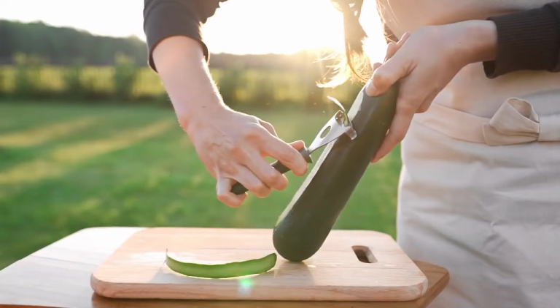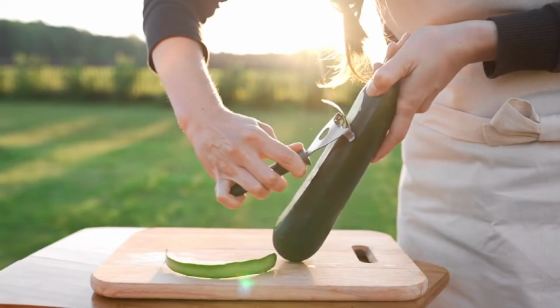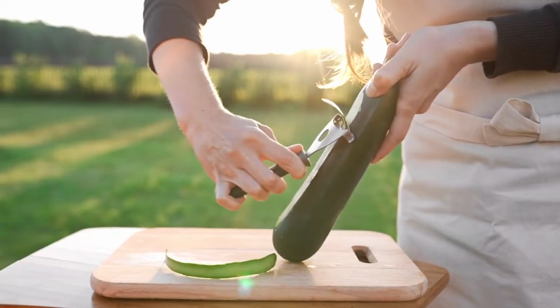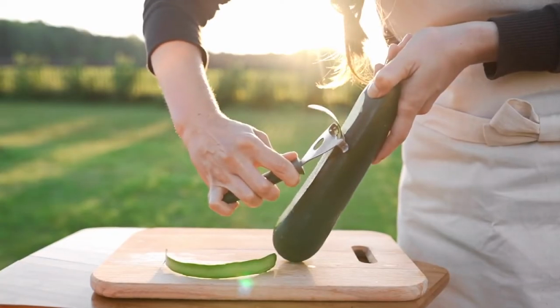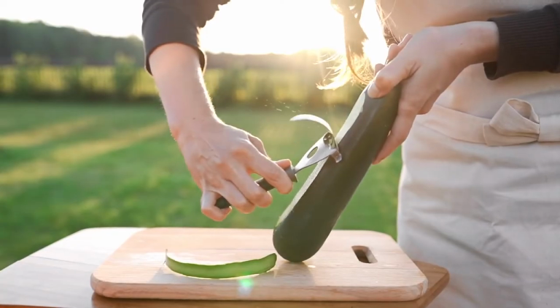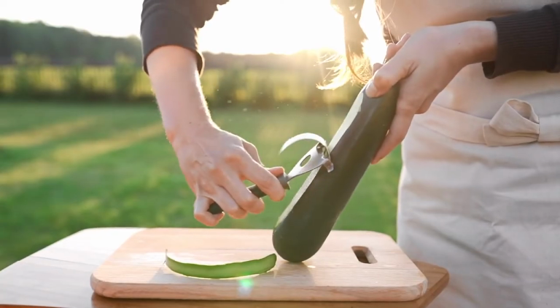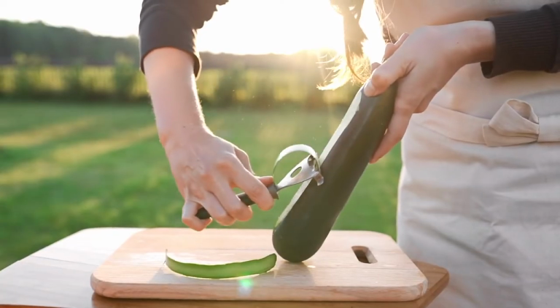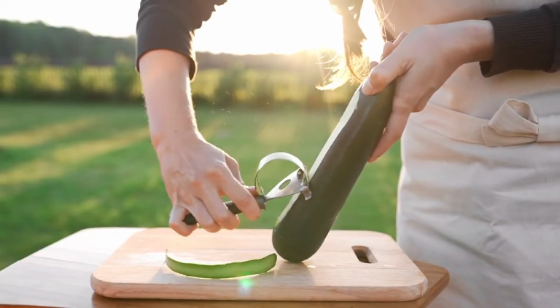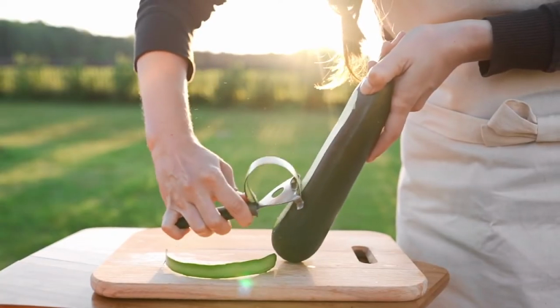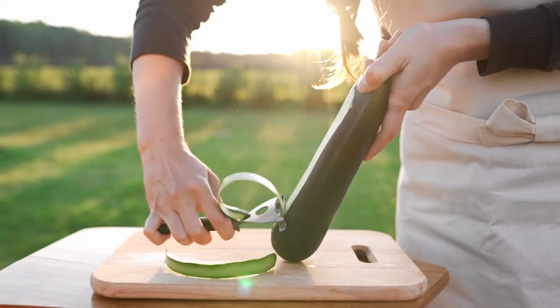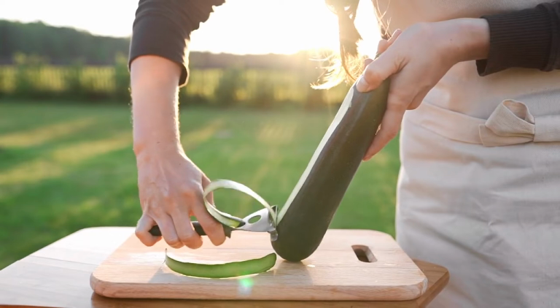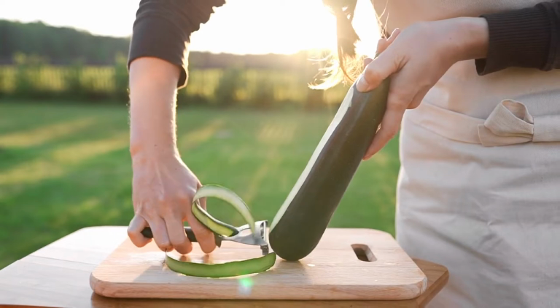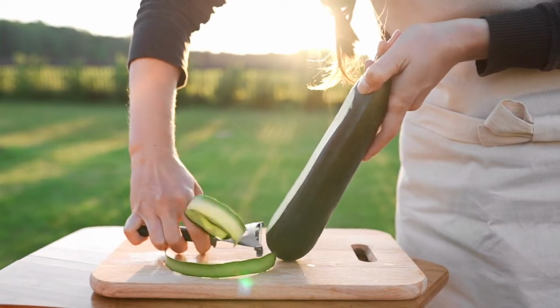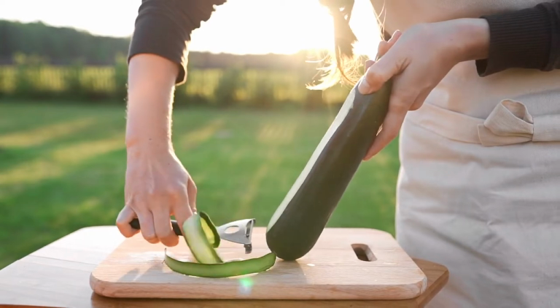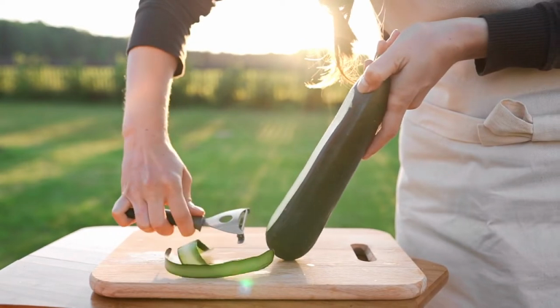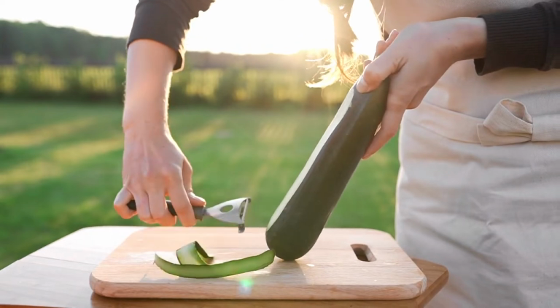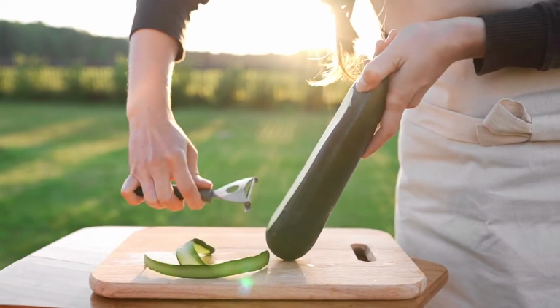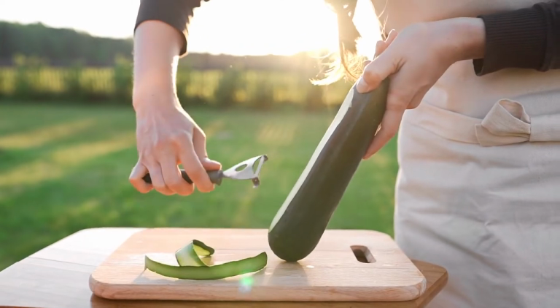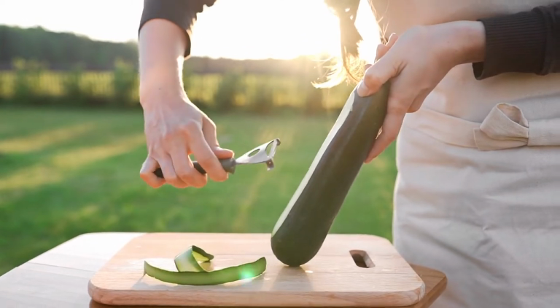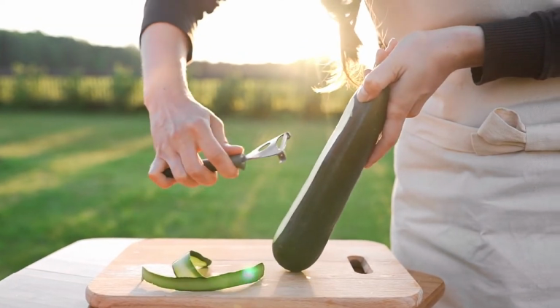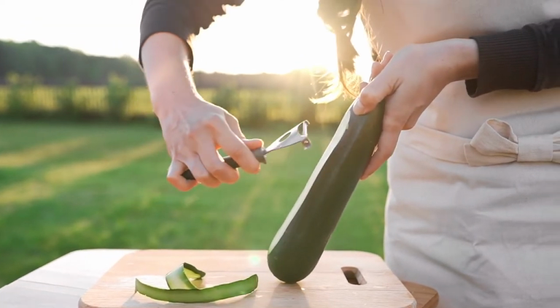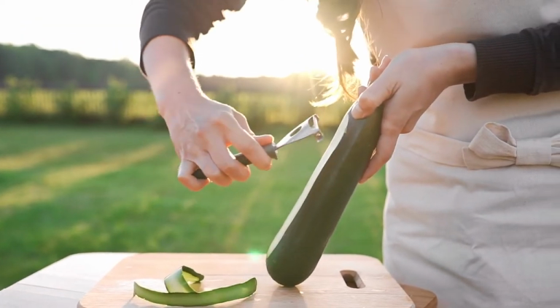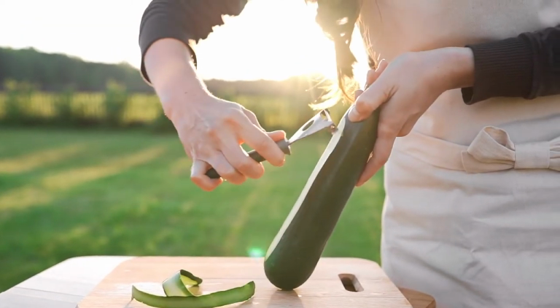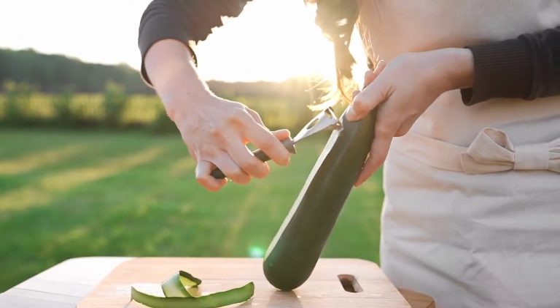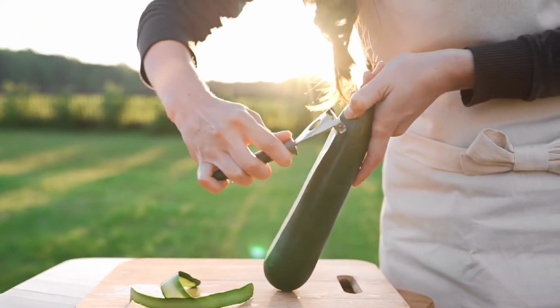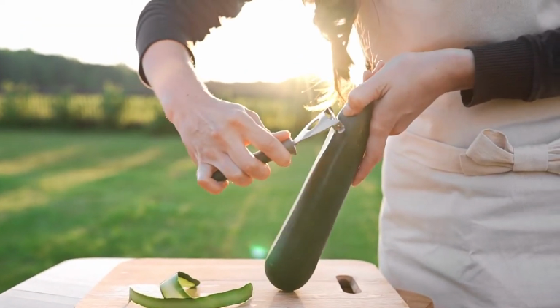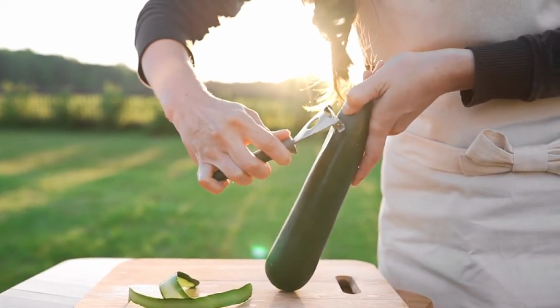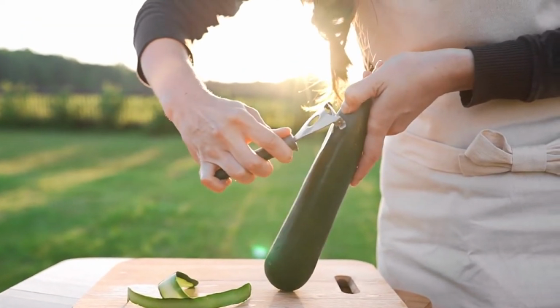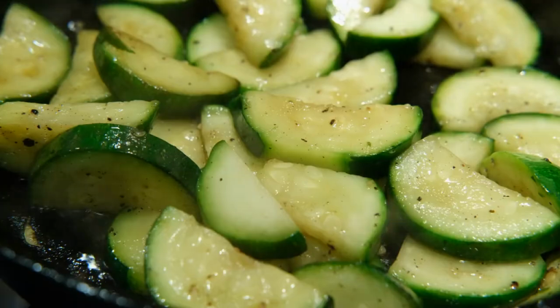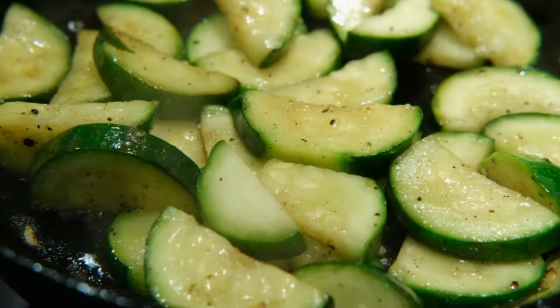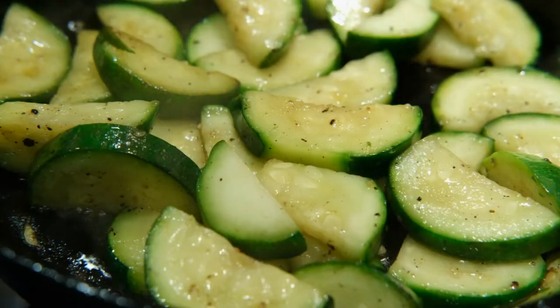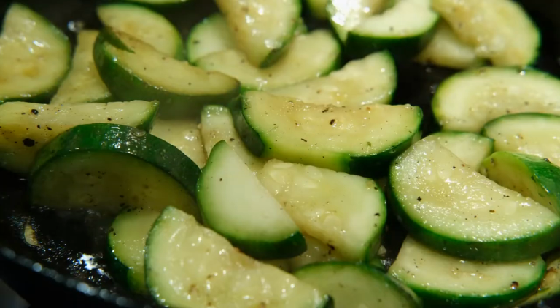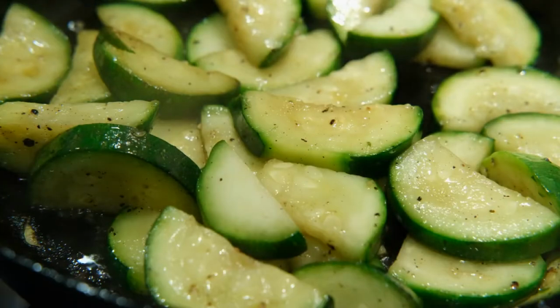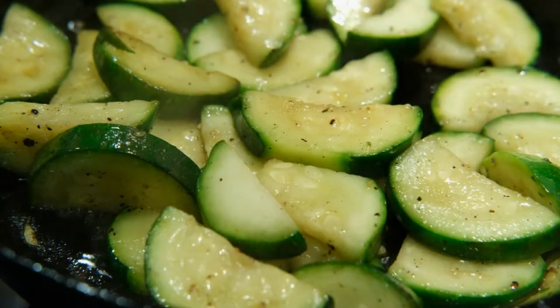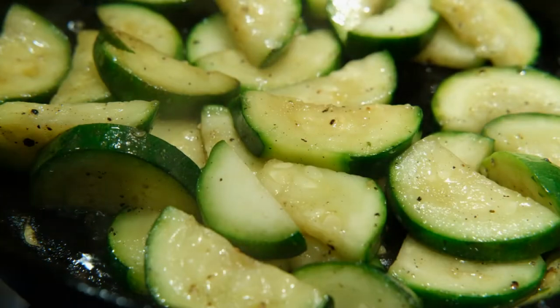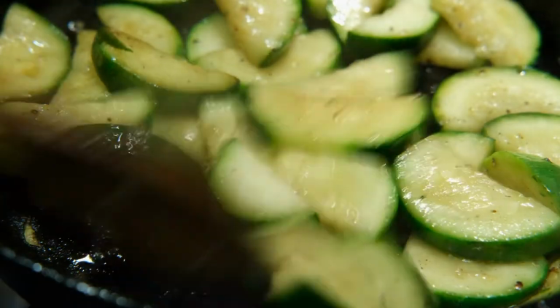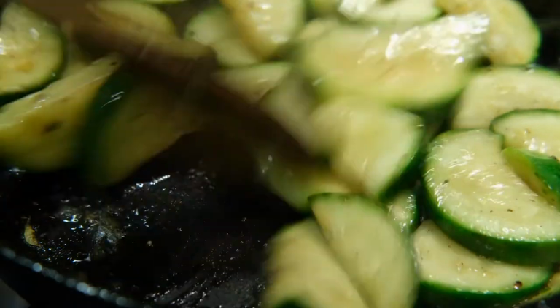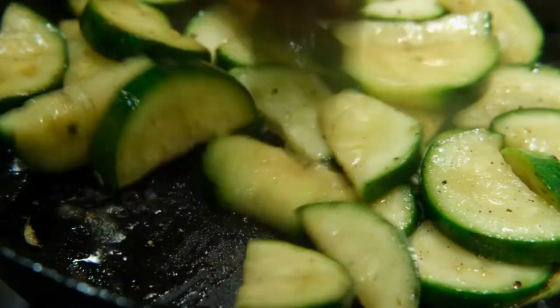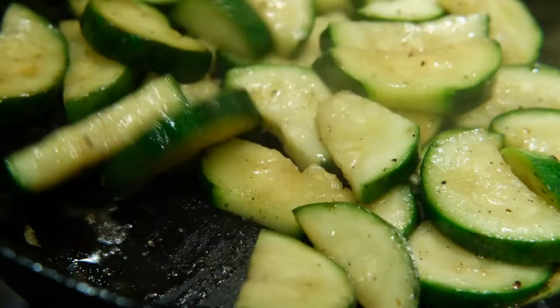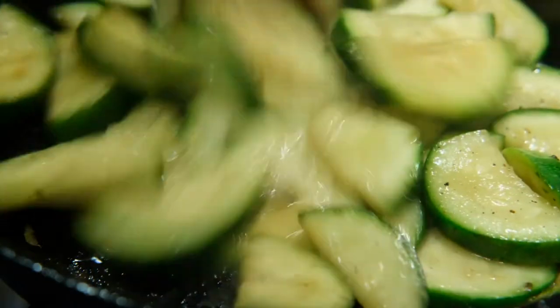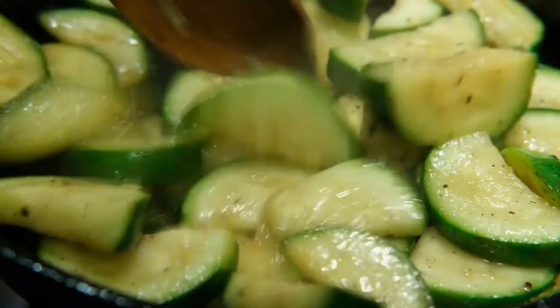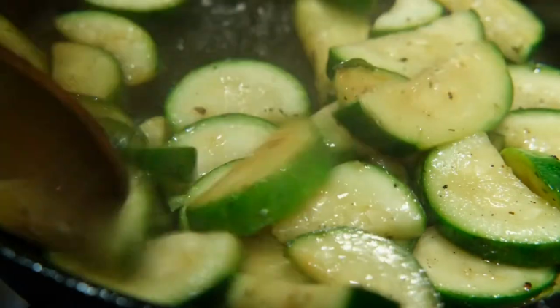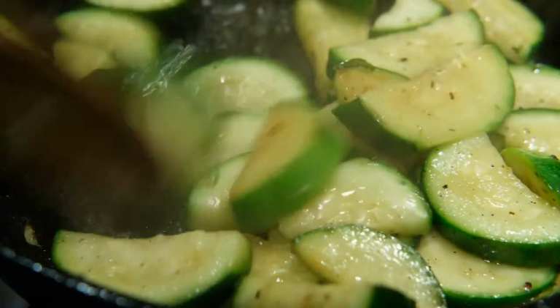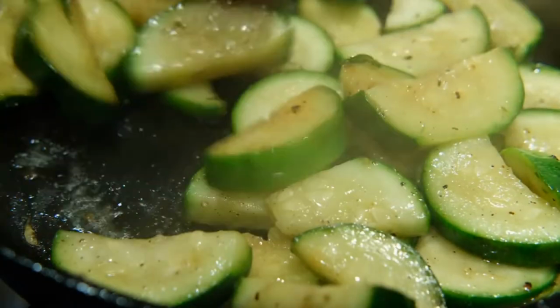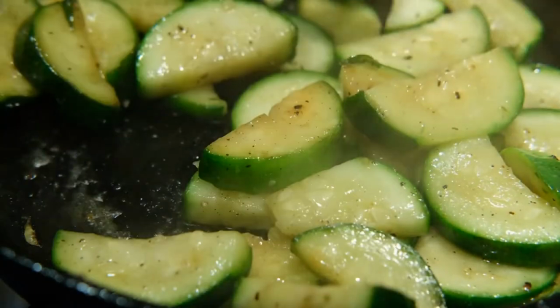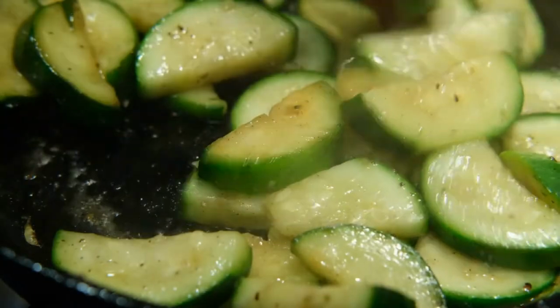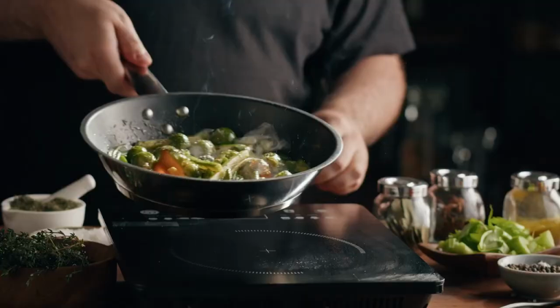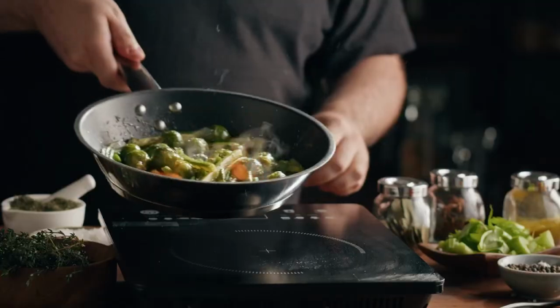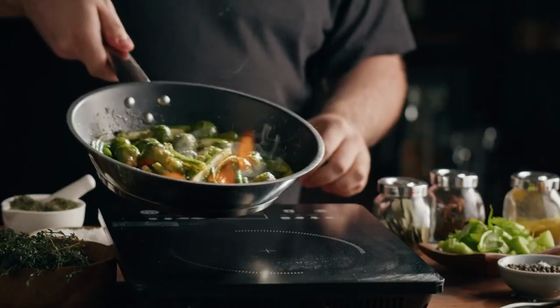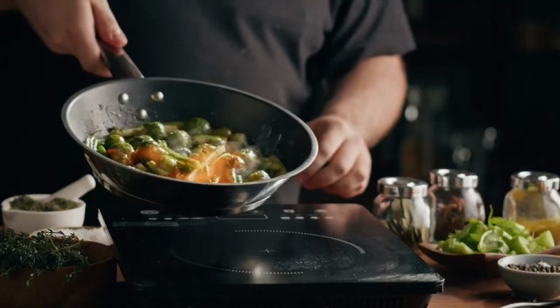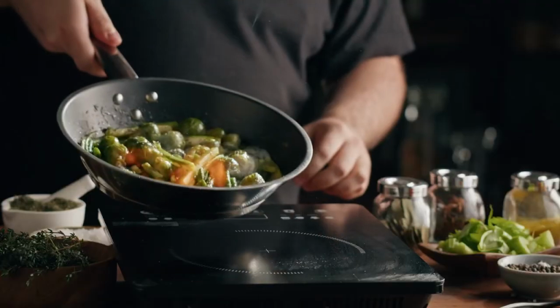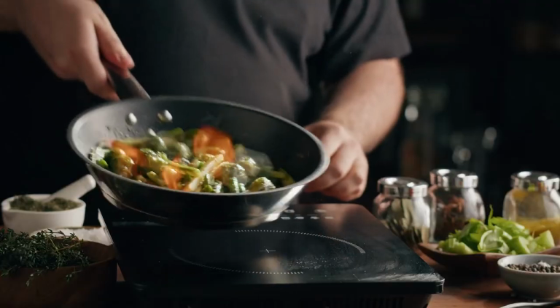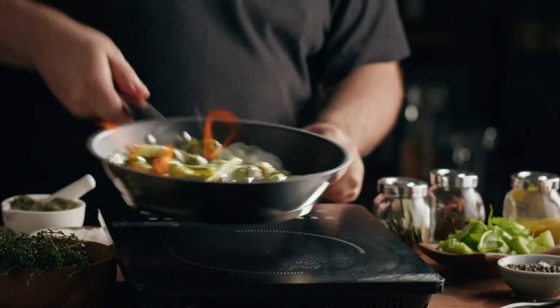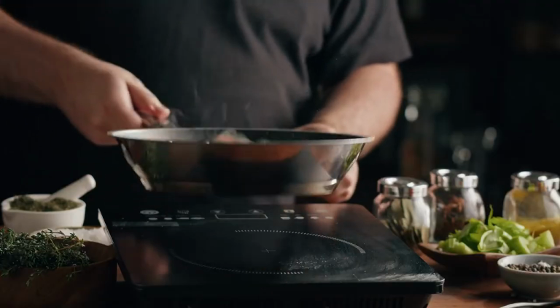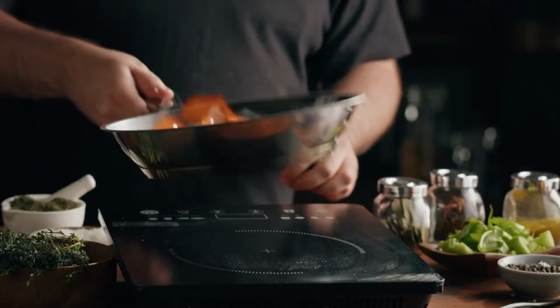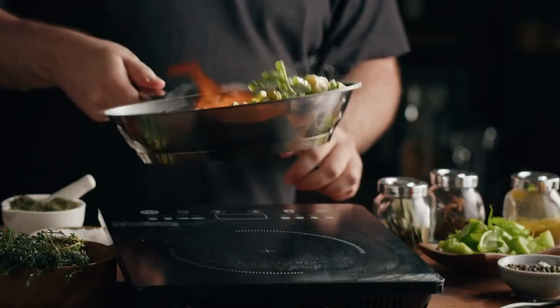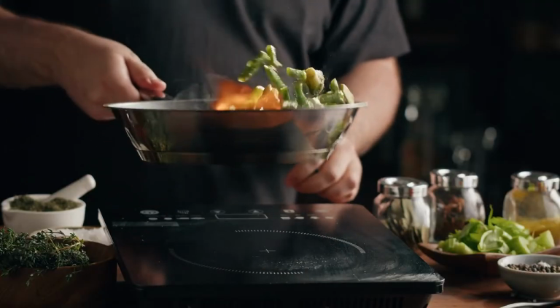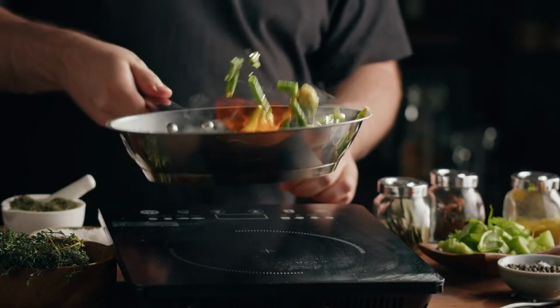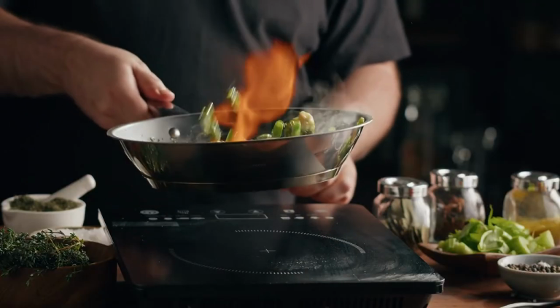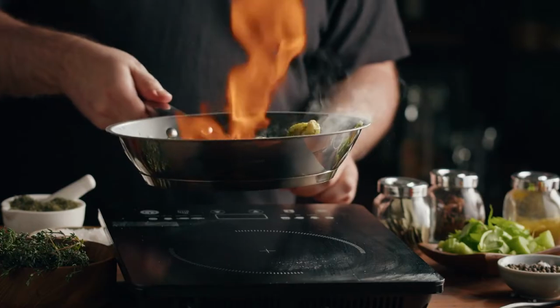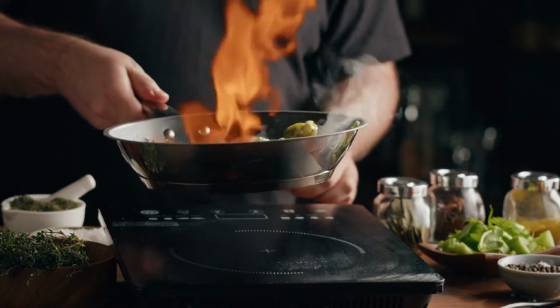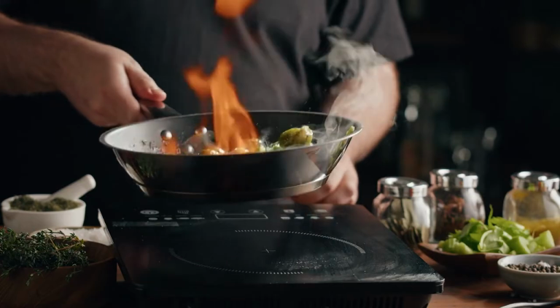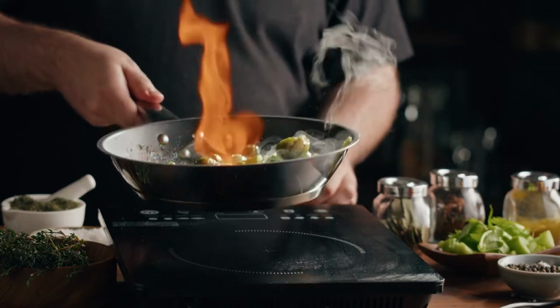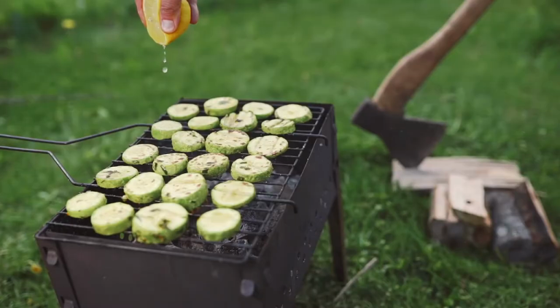They can be eaten raw, blanched, steamed, sautéed, roasted, or grilled.